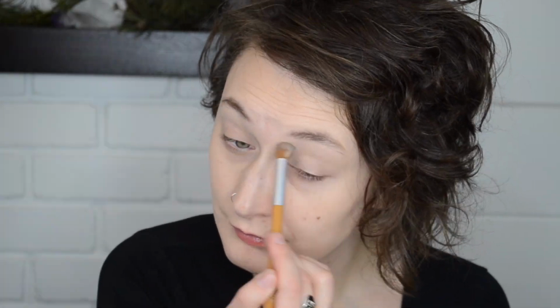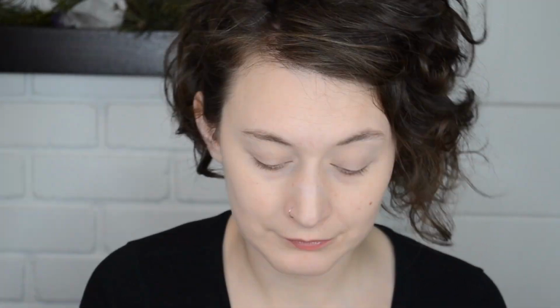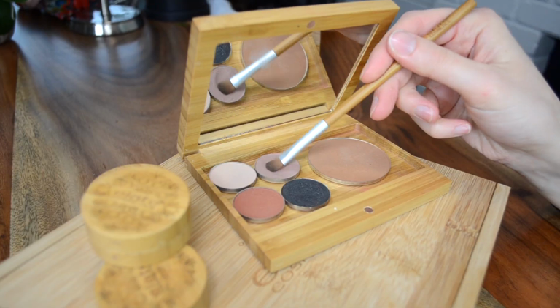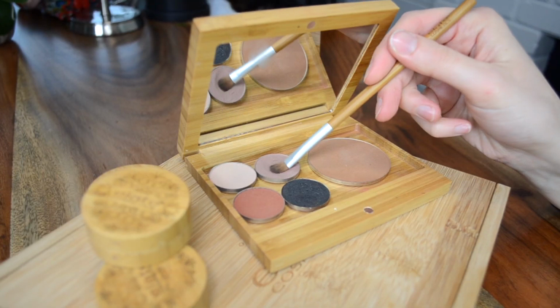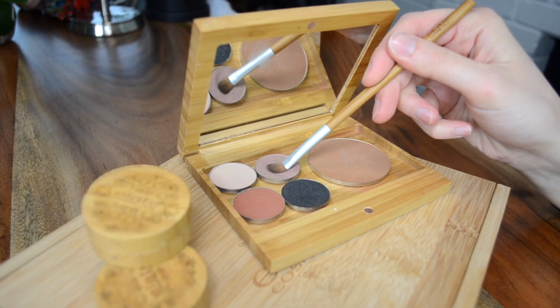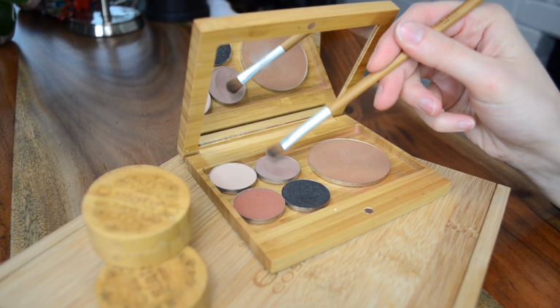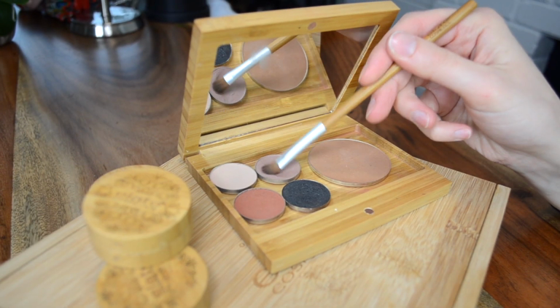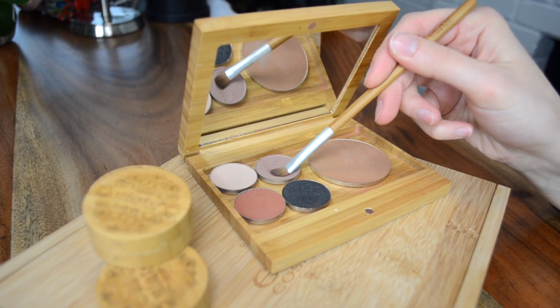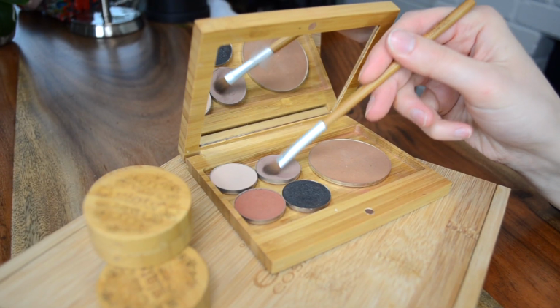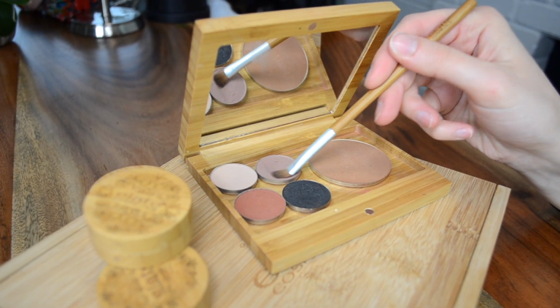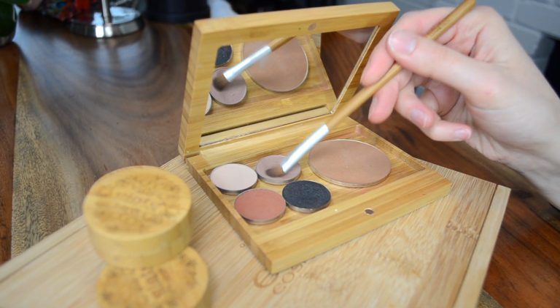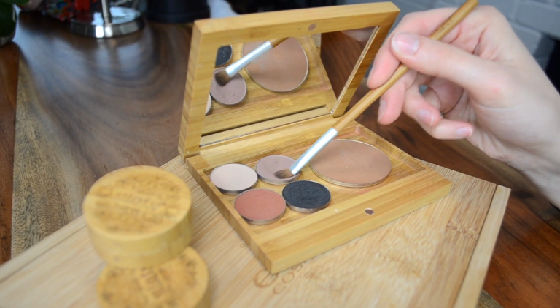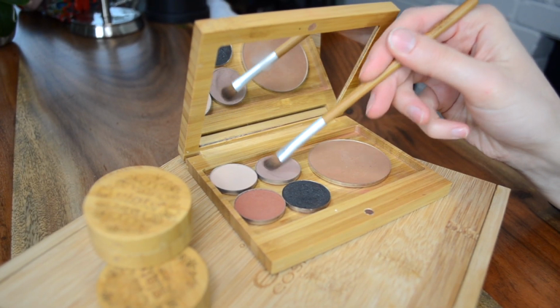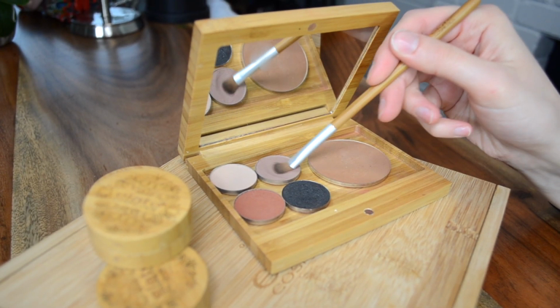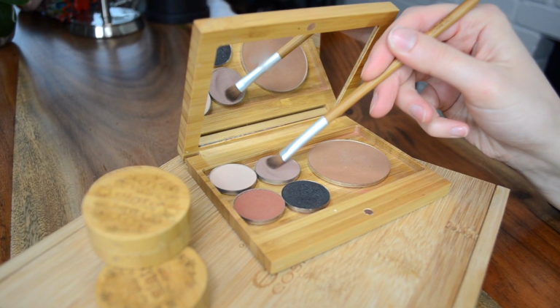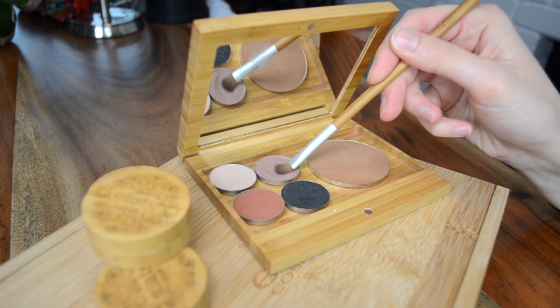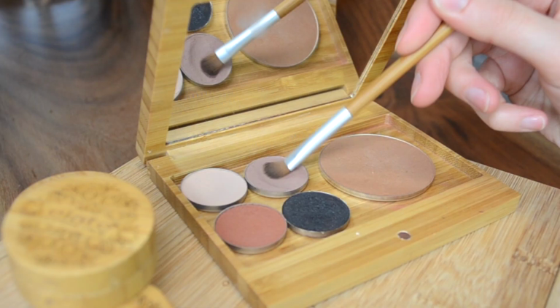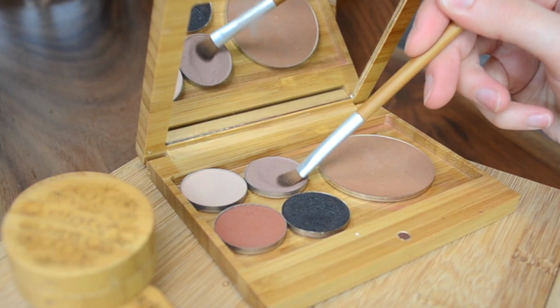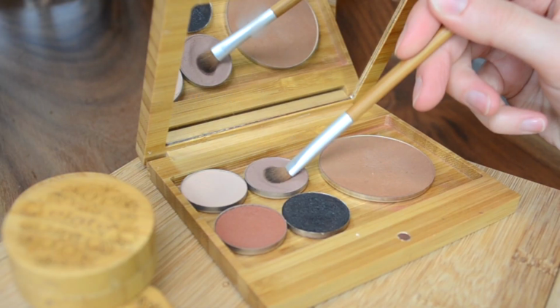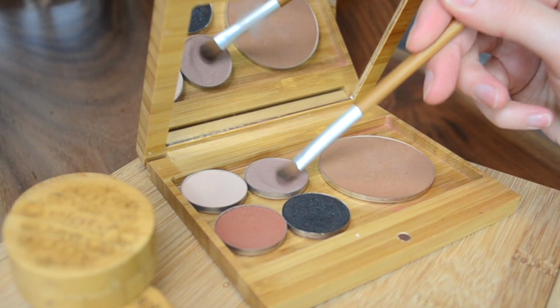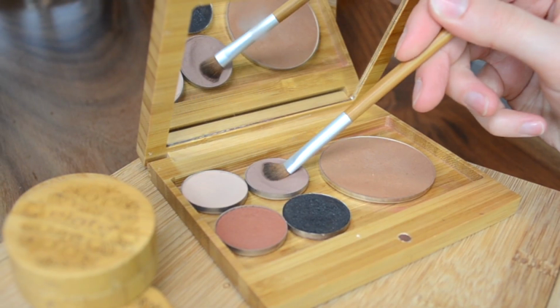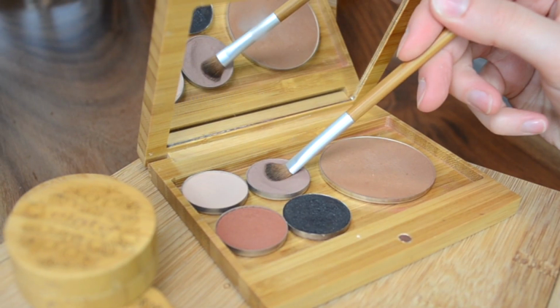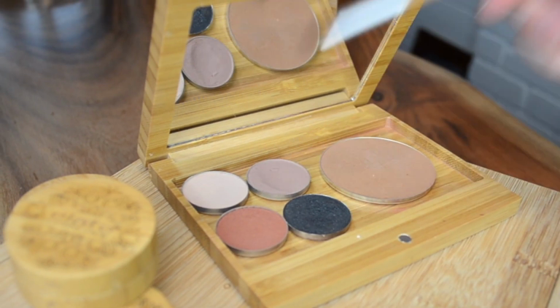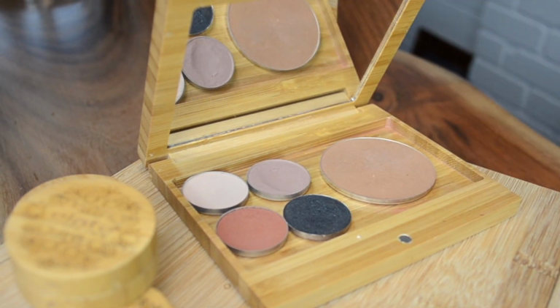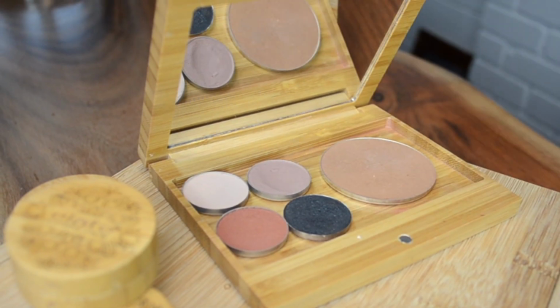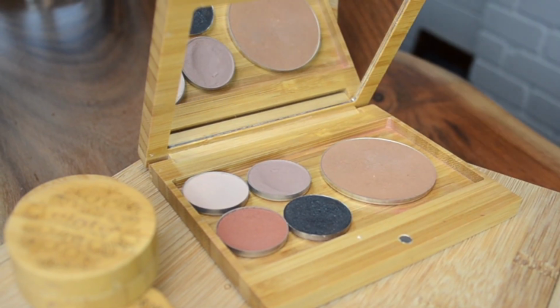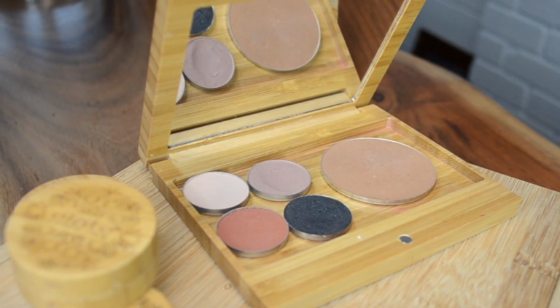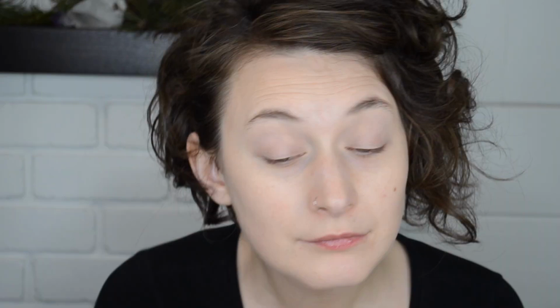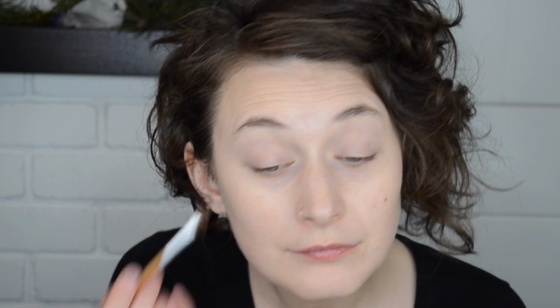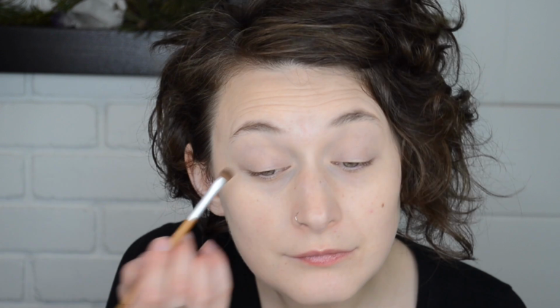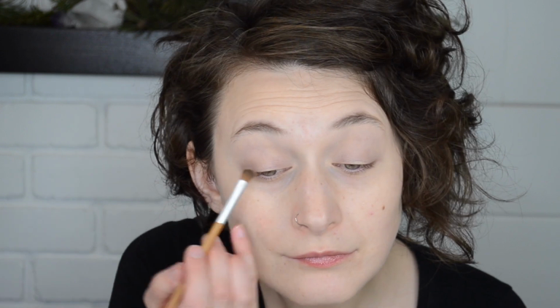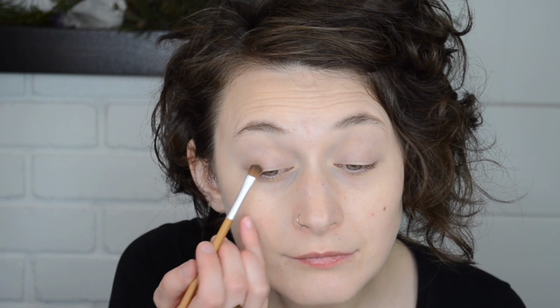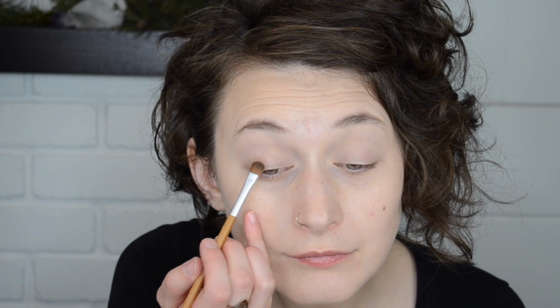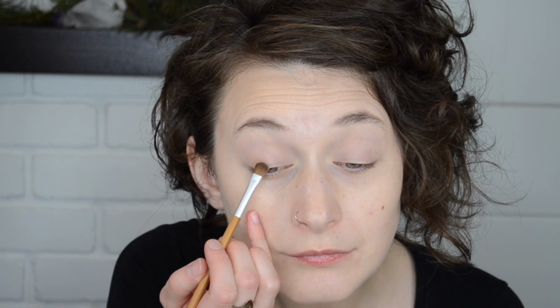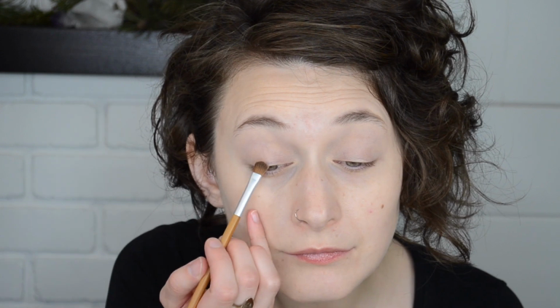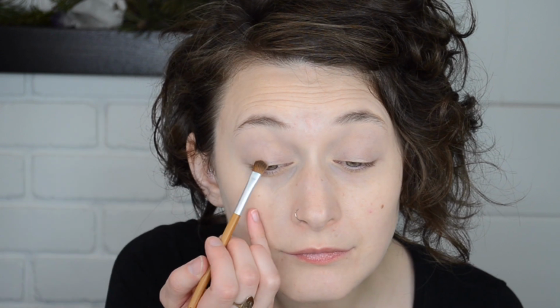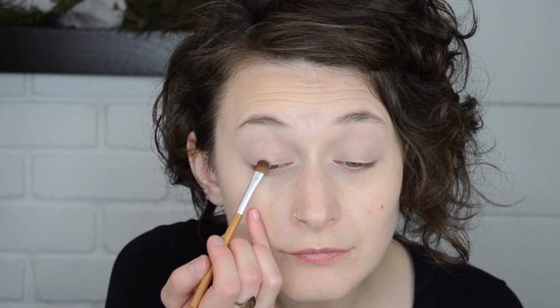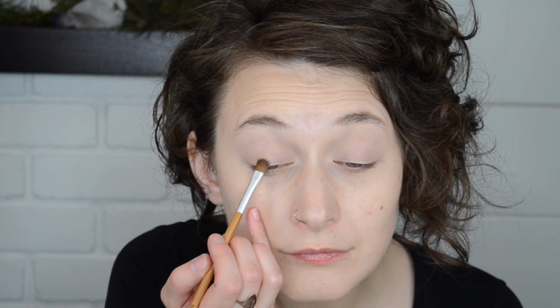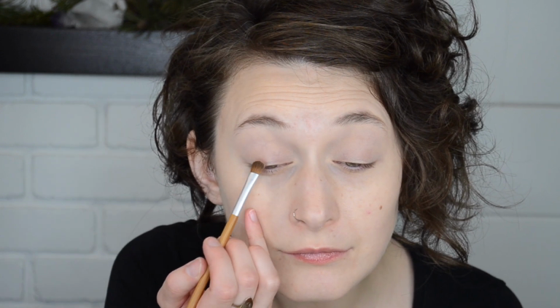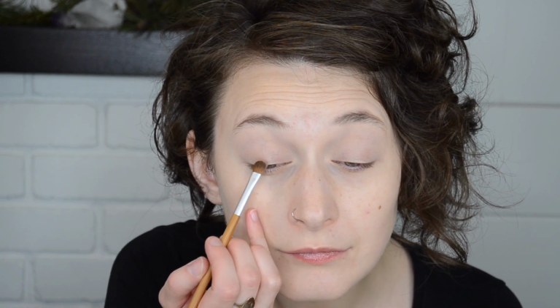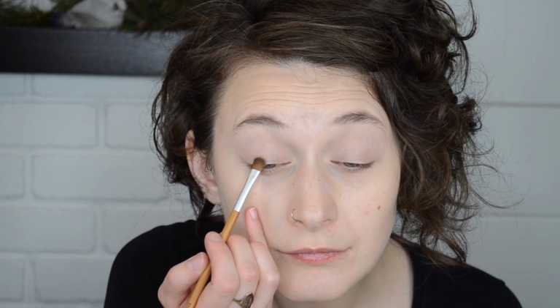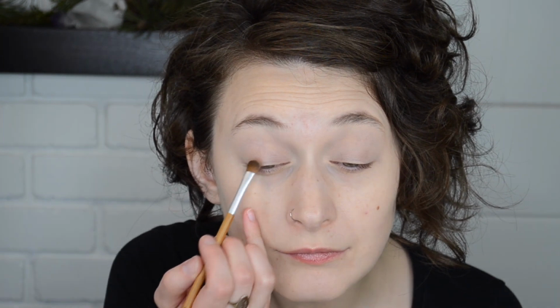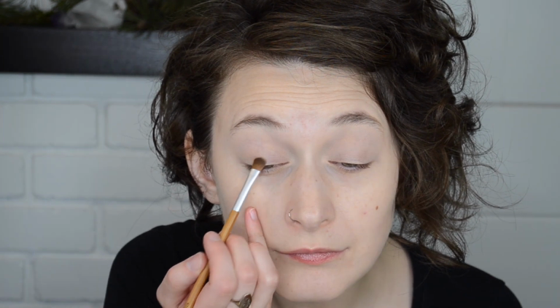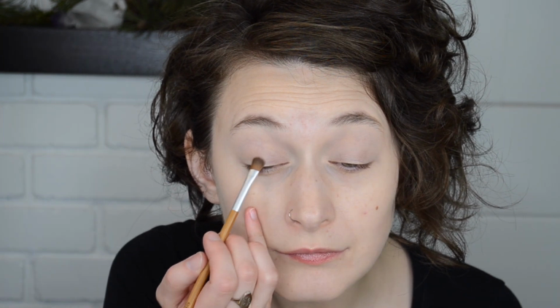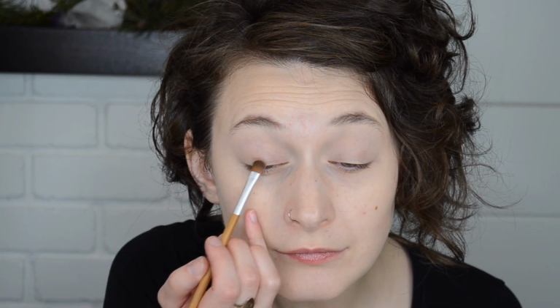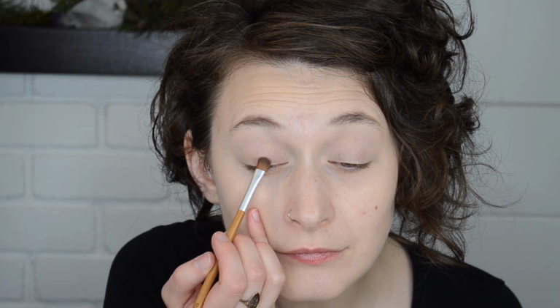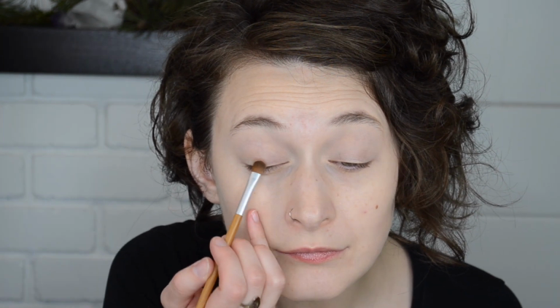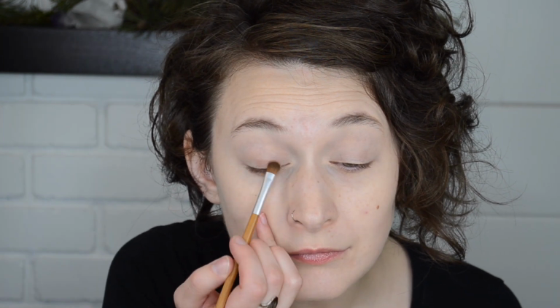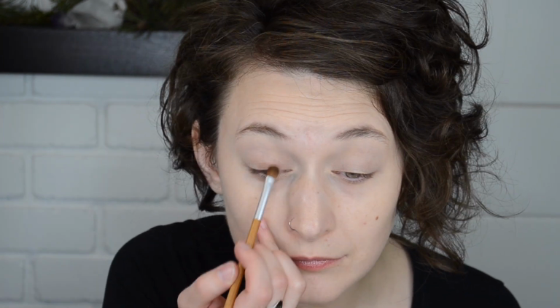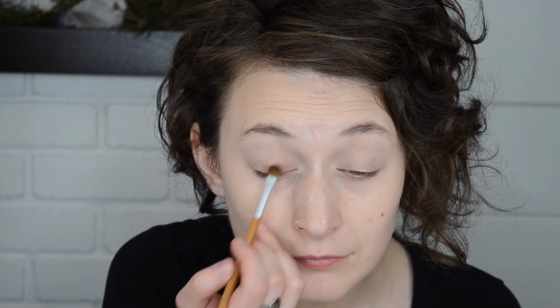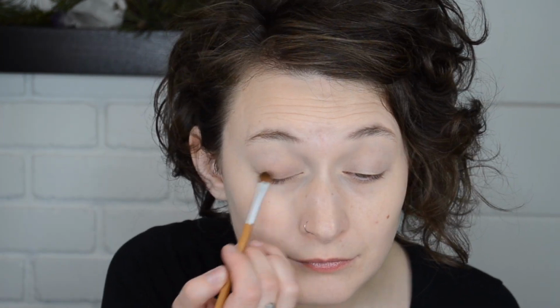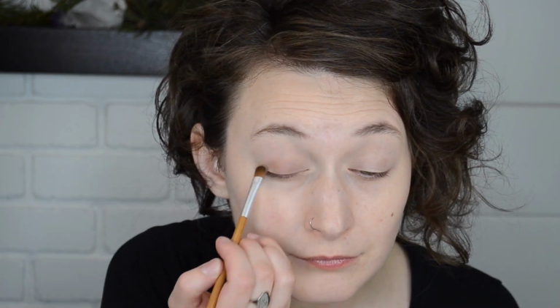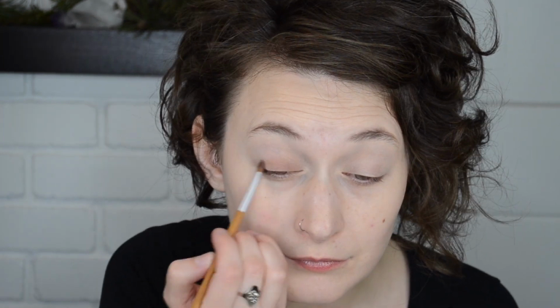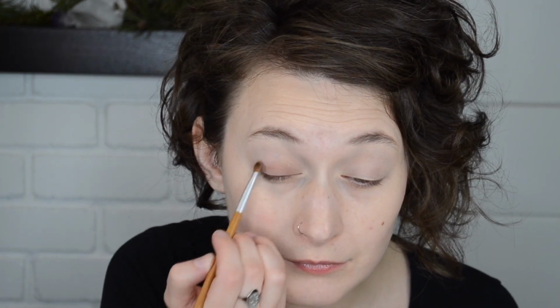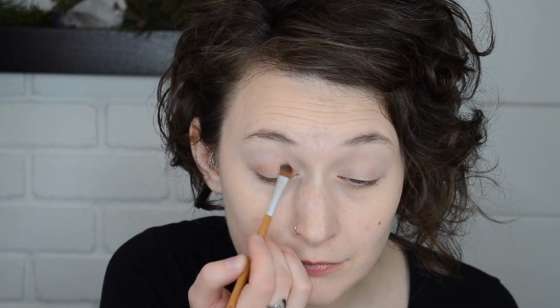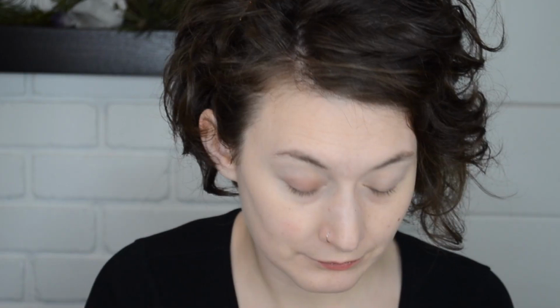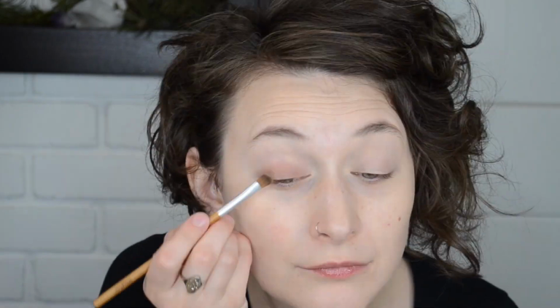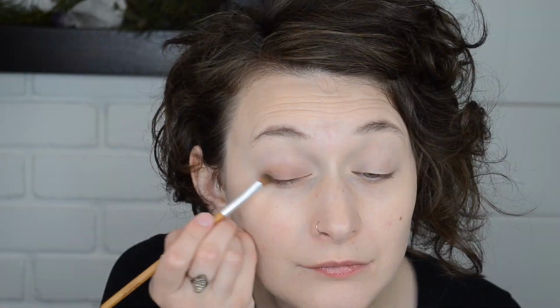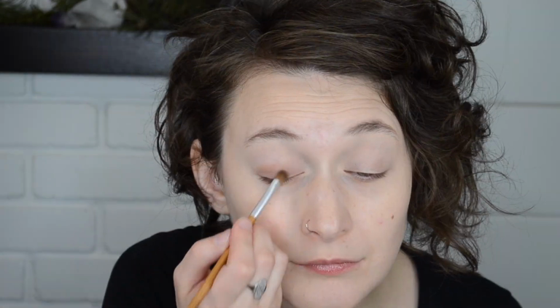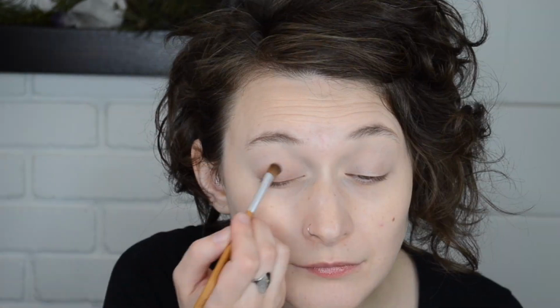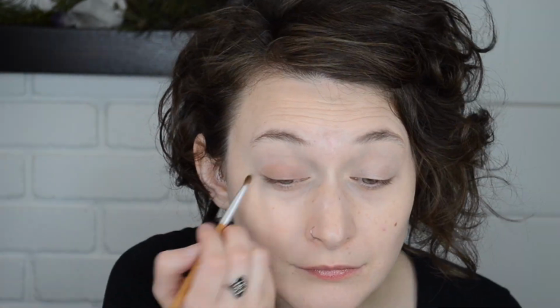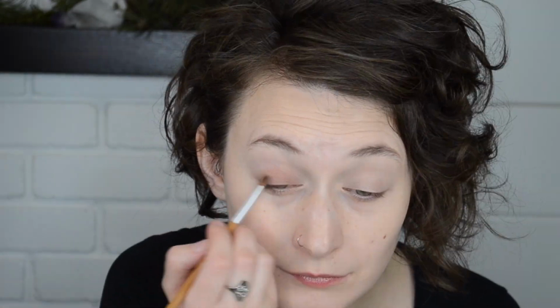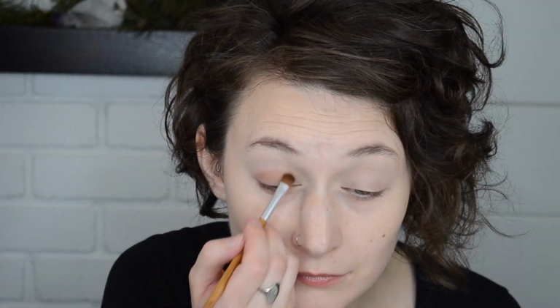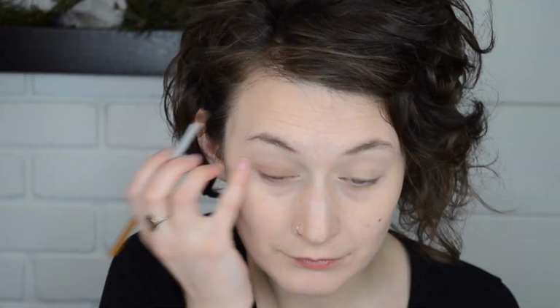Next, using the eye color brush I press on Beloved. Only take this to the lower area of the crease so we have room to blend.